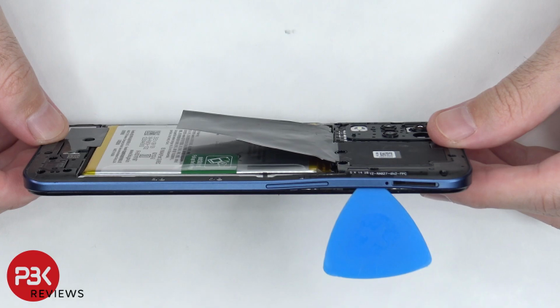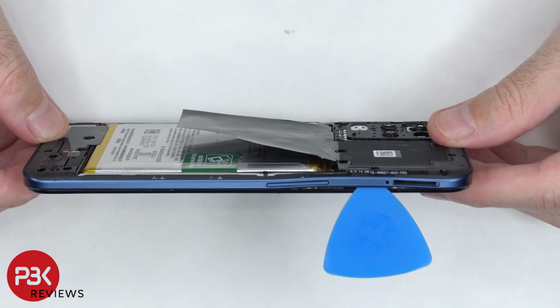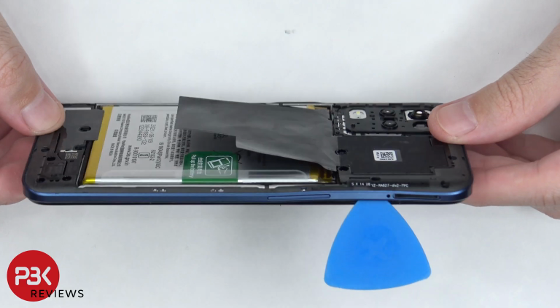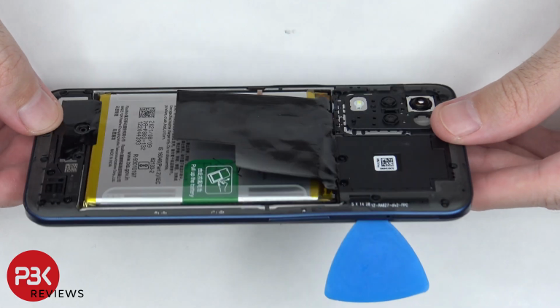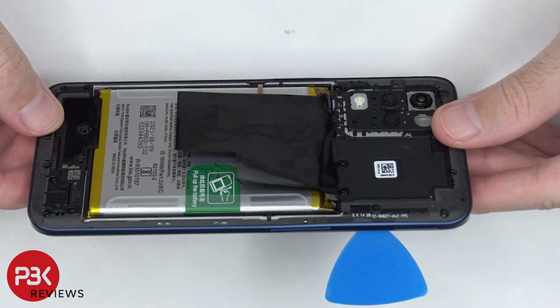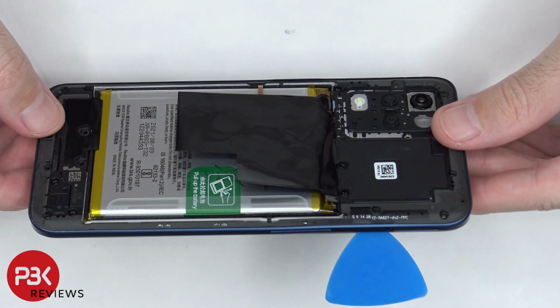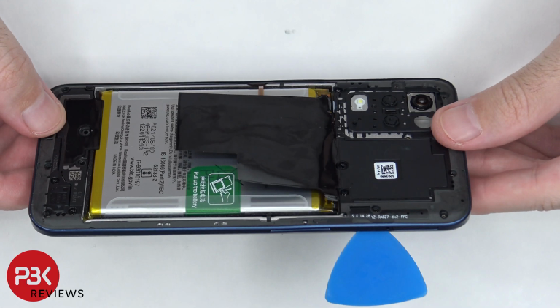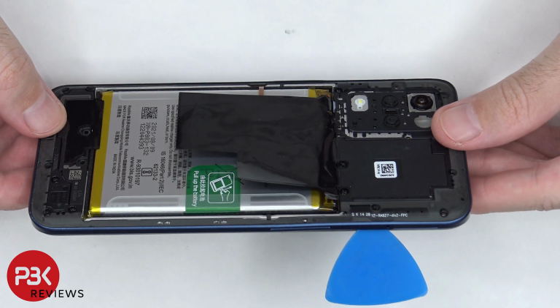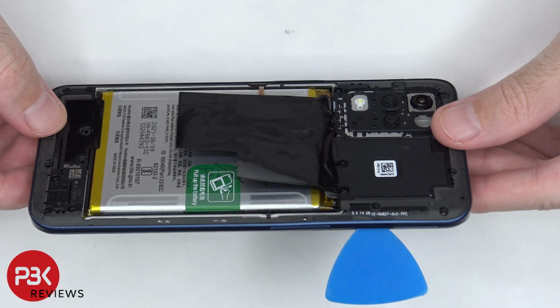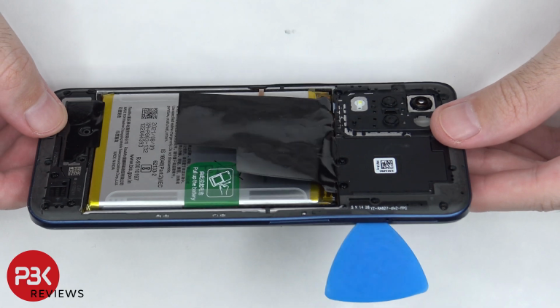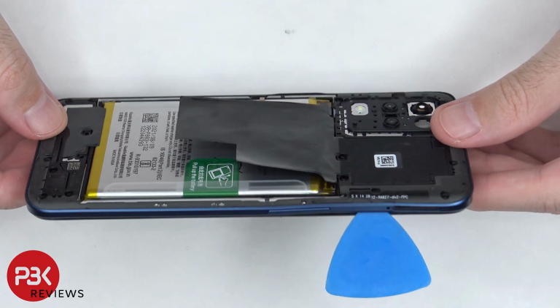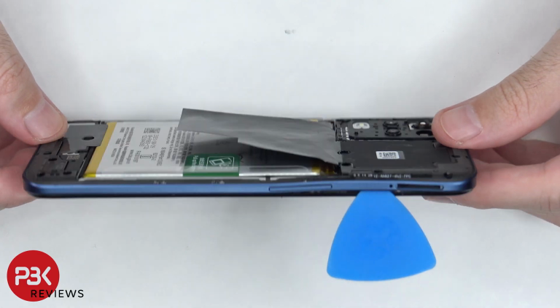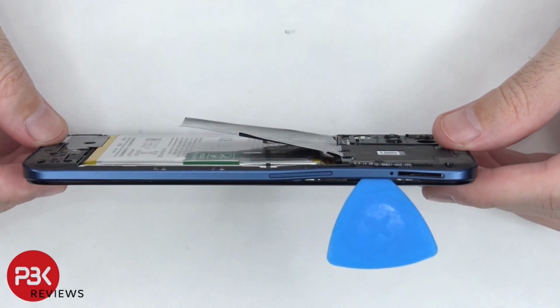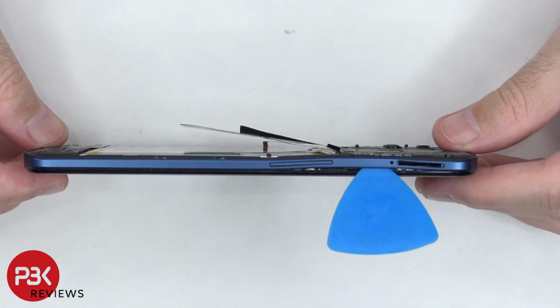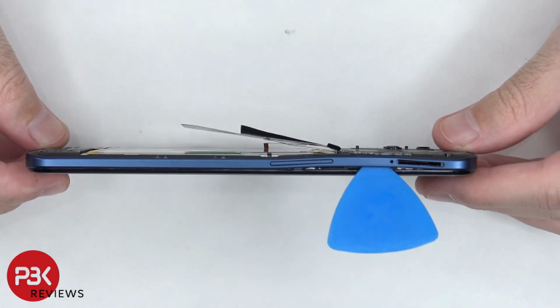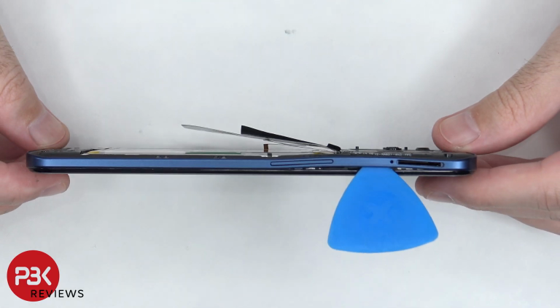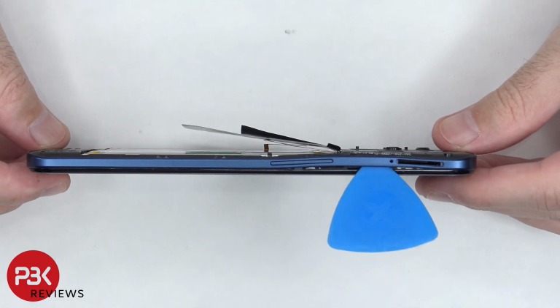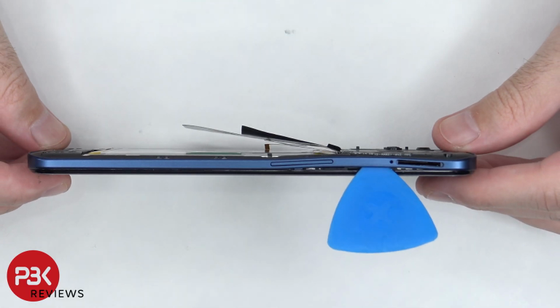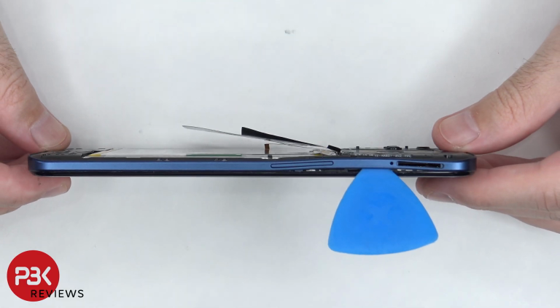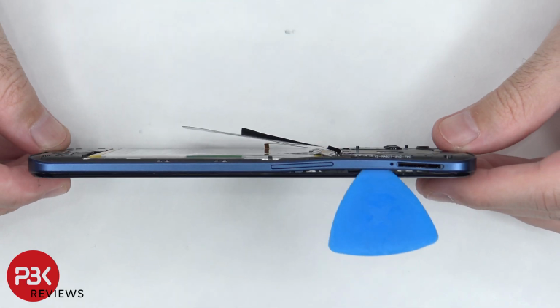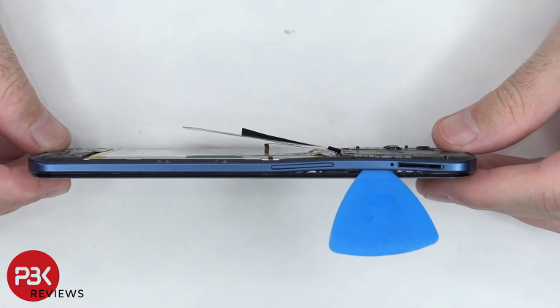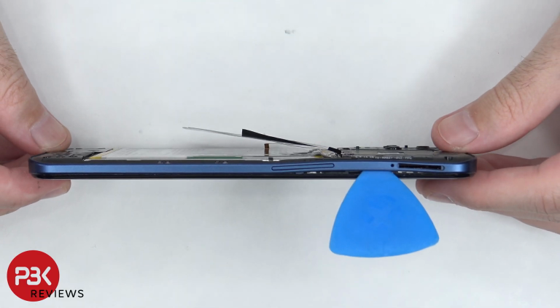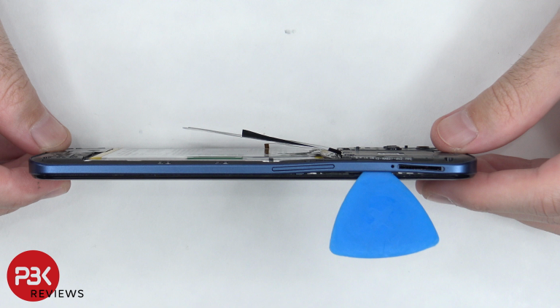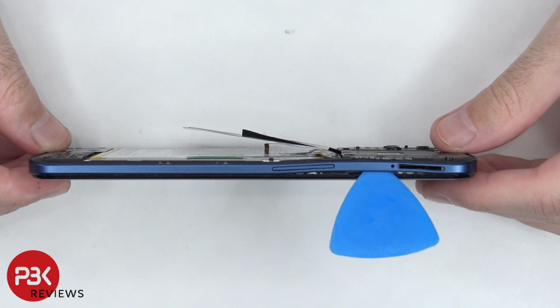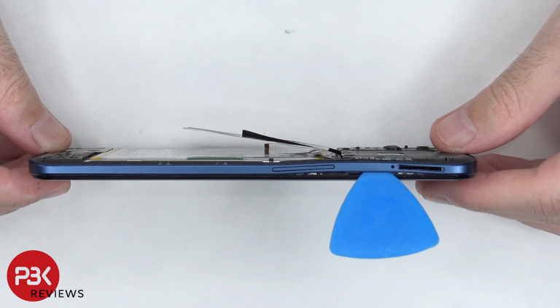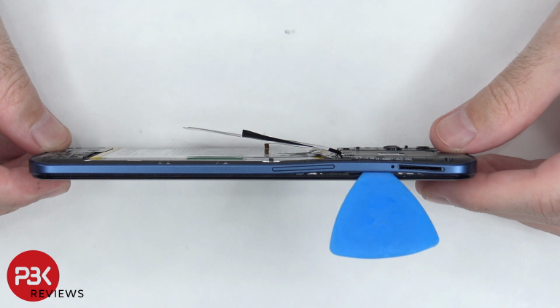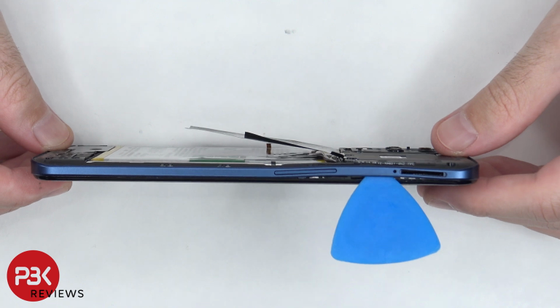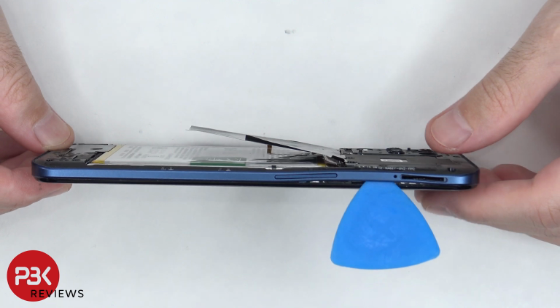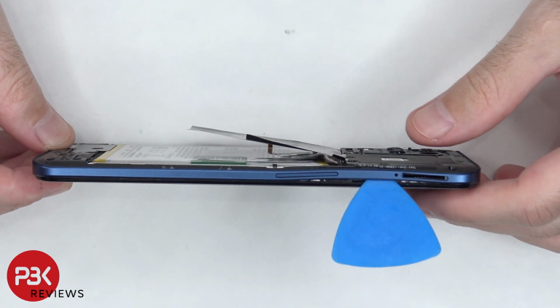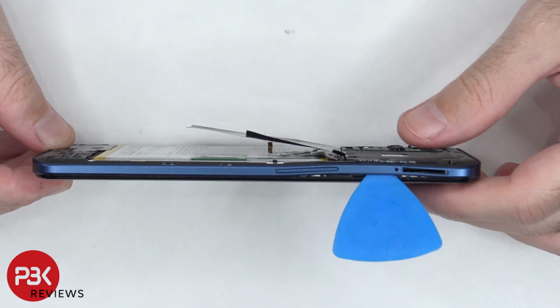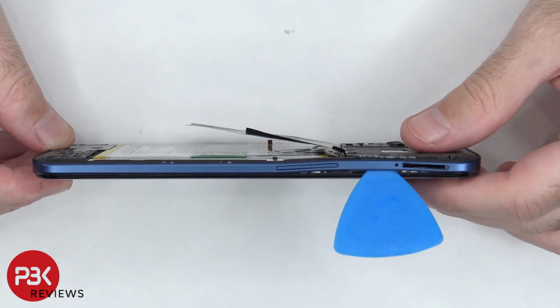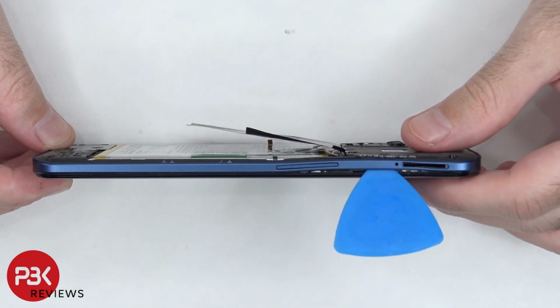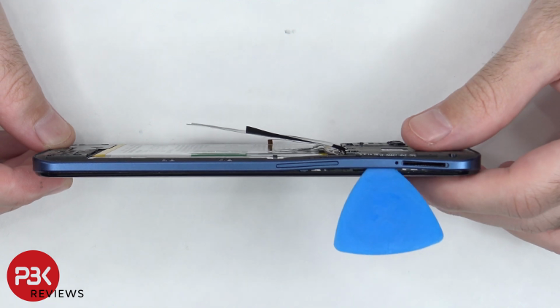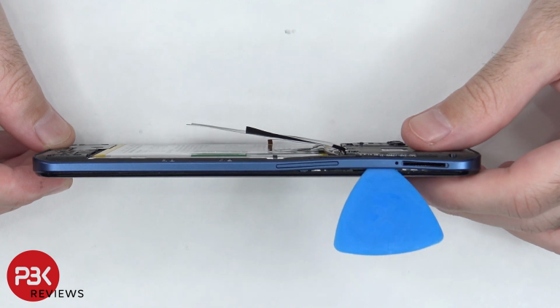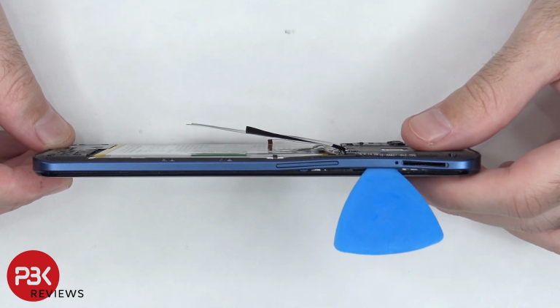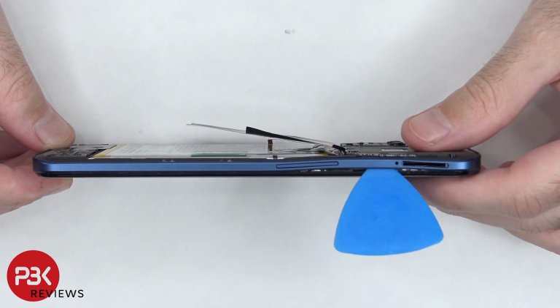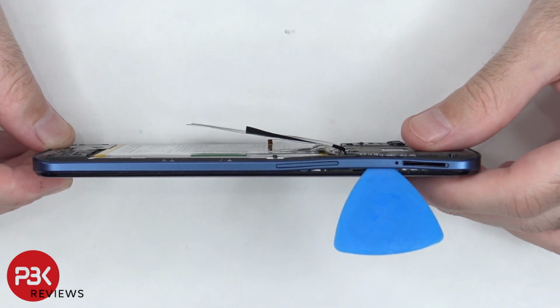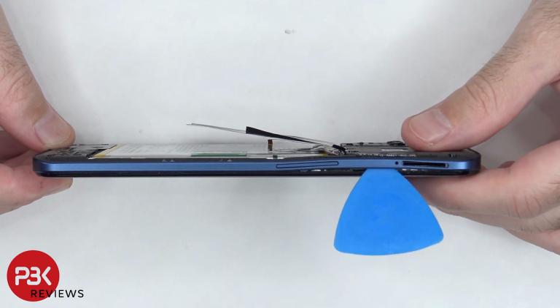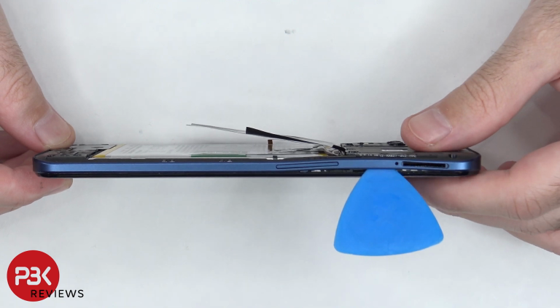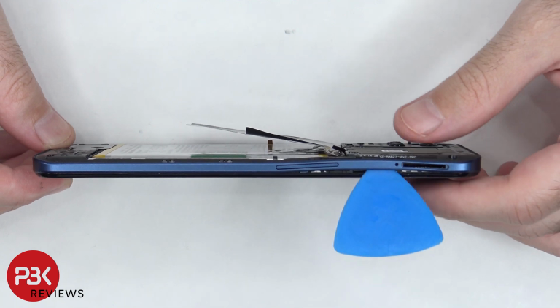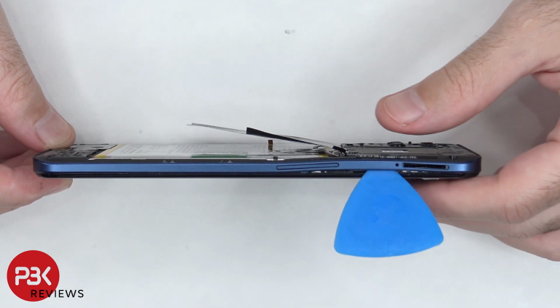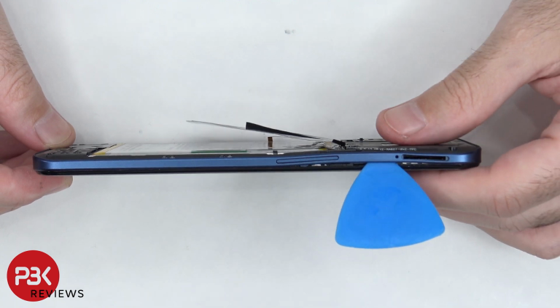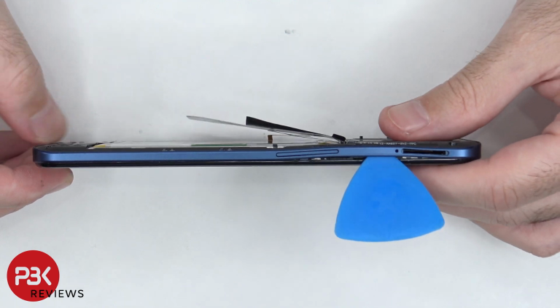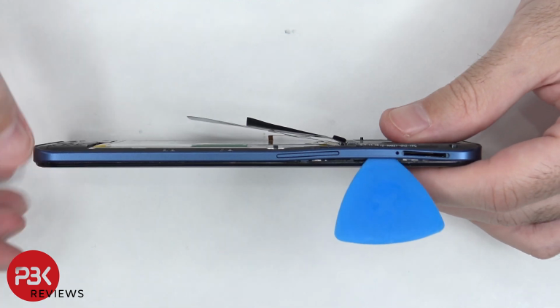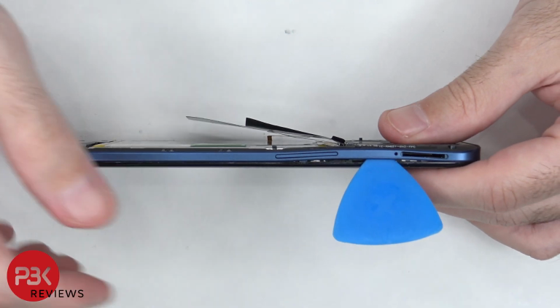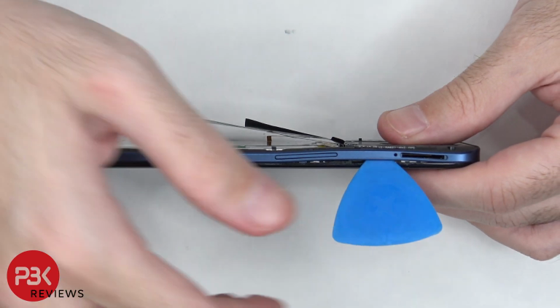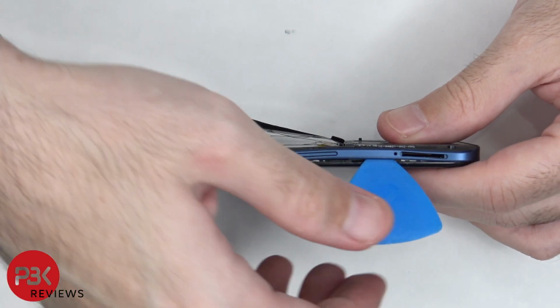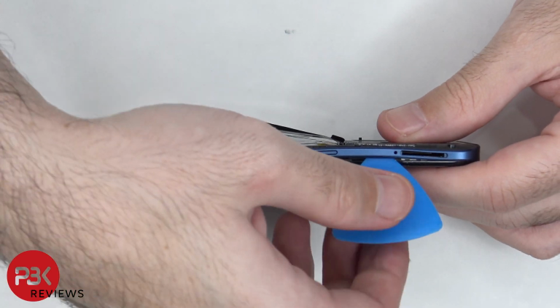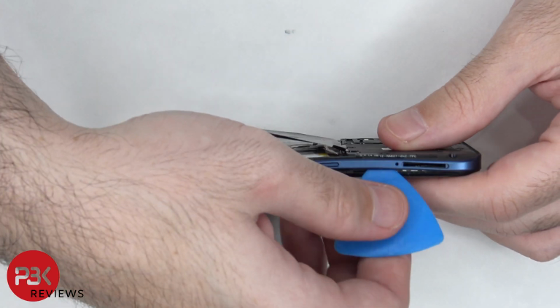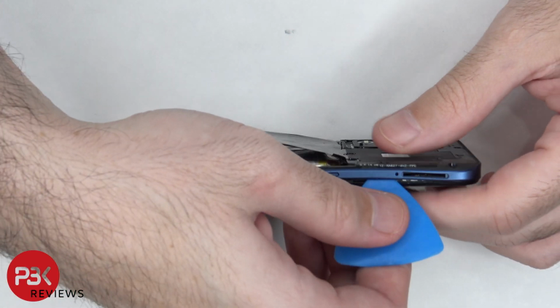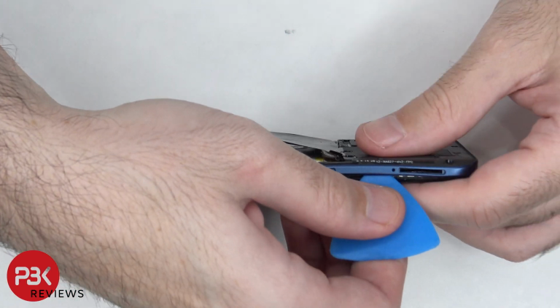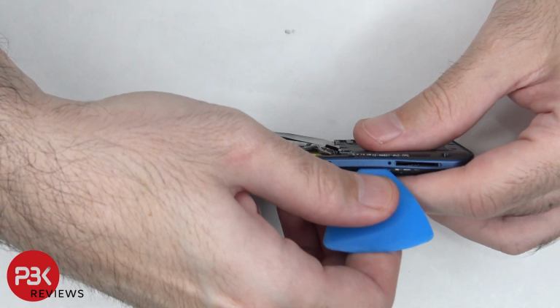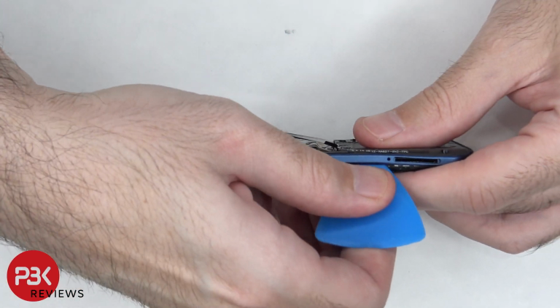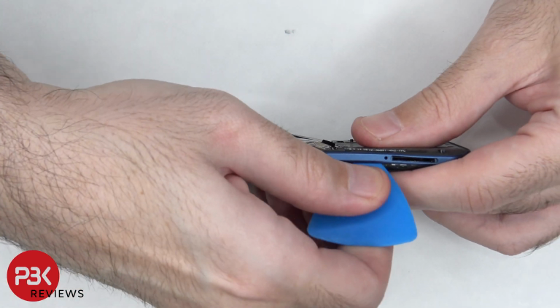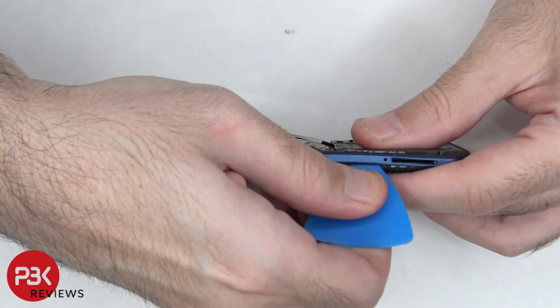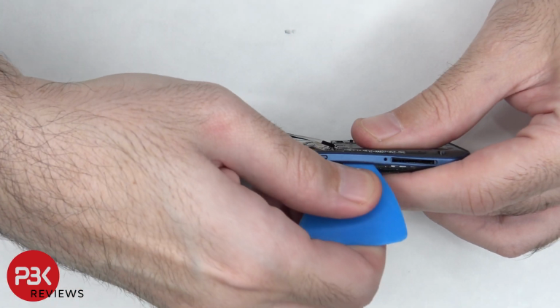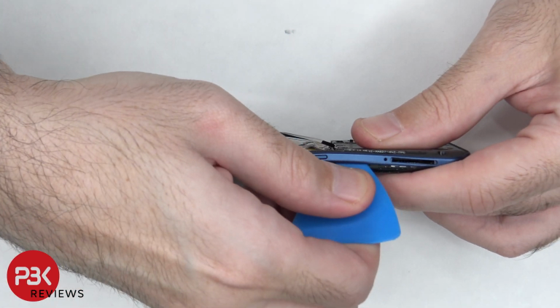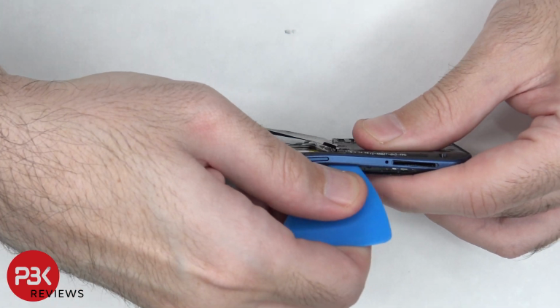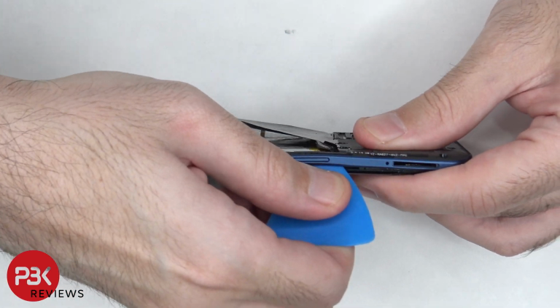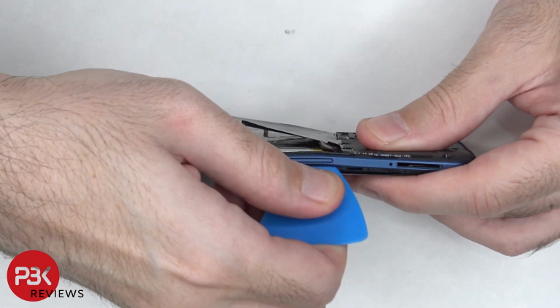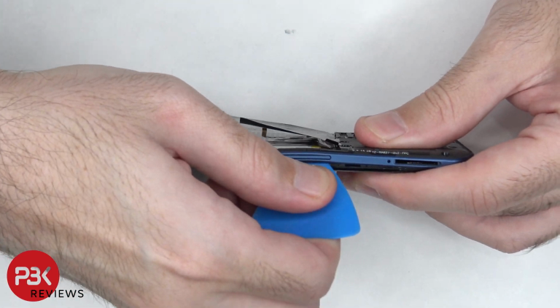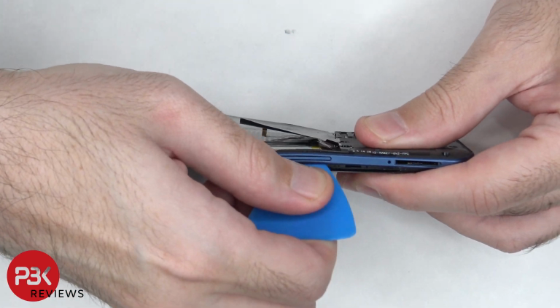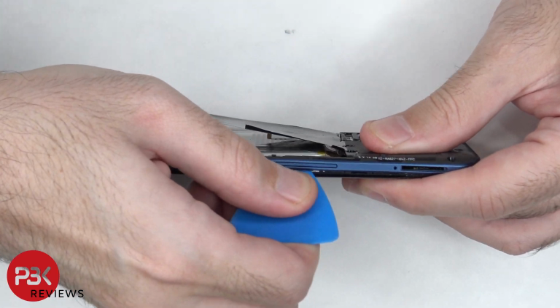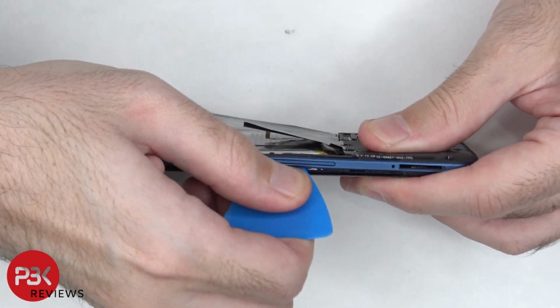Once we have those screws removed, we're going to place a plastic pry tool in between the back housing and the frame of the screen and run it along the edges to pop off the catches.